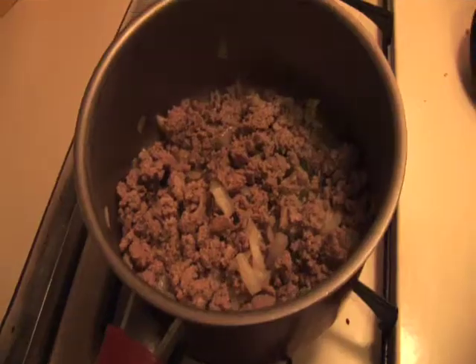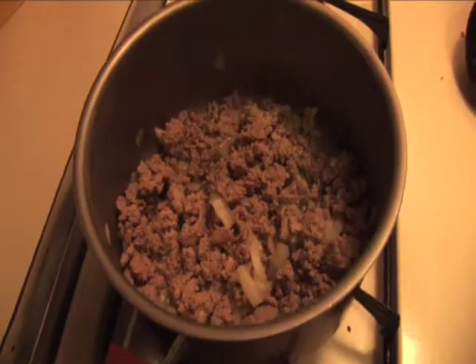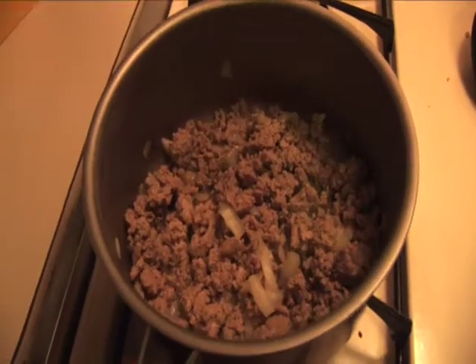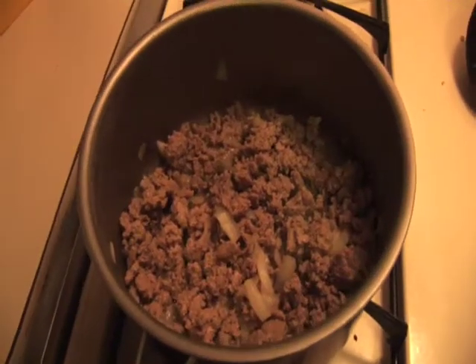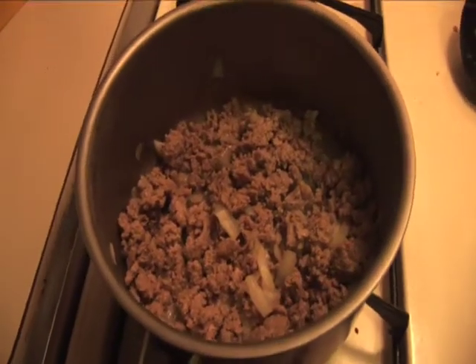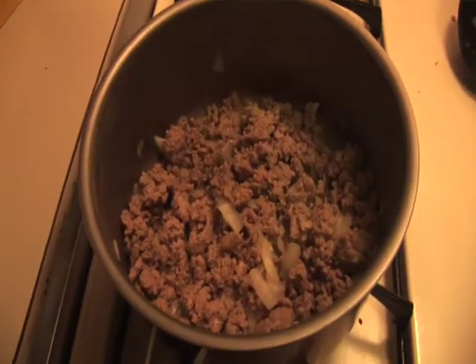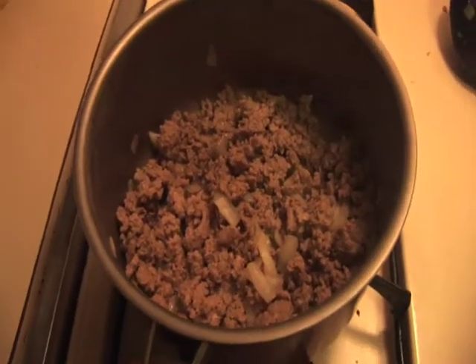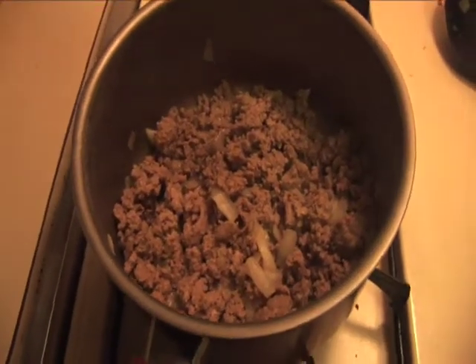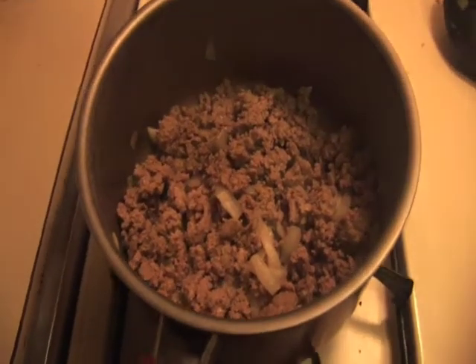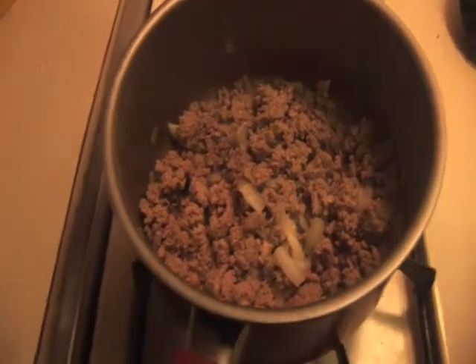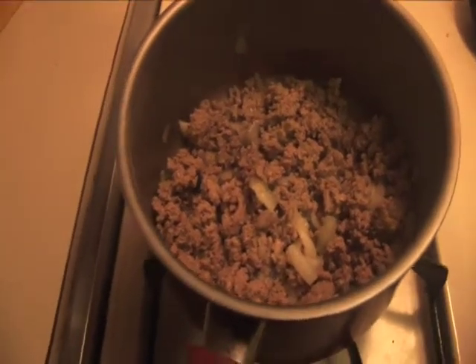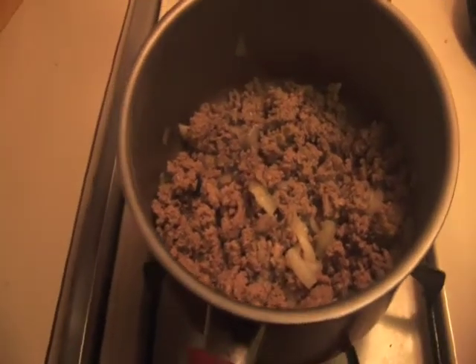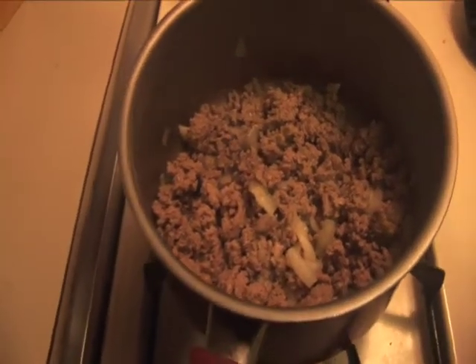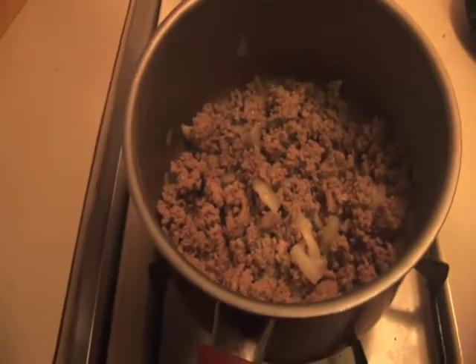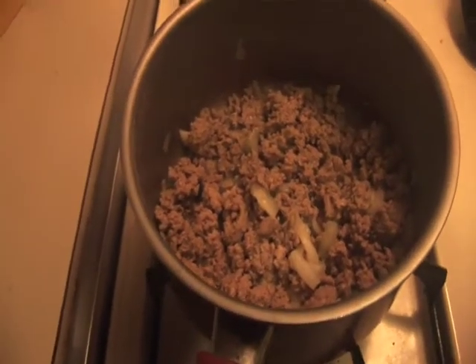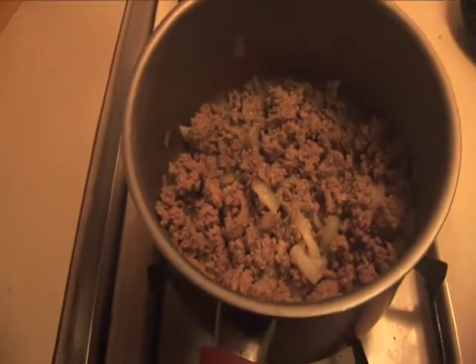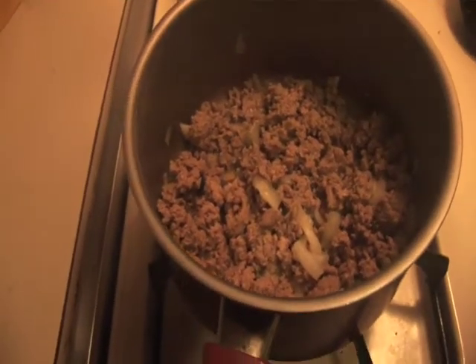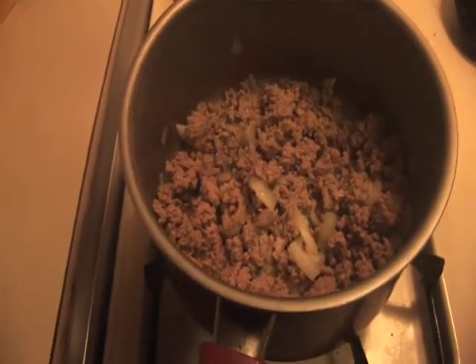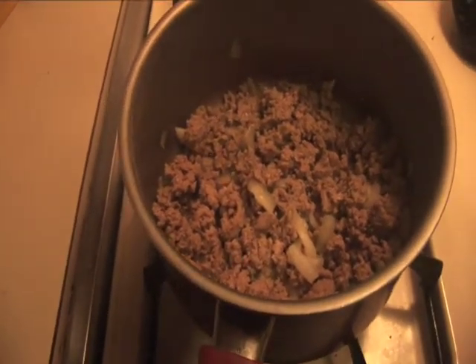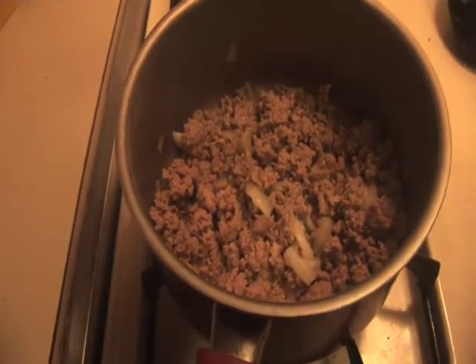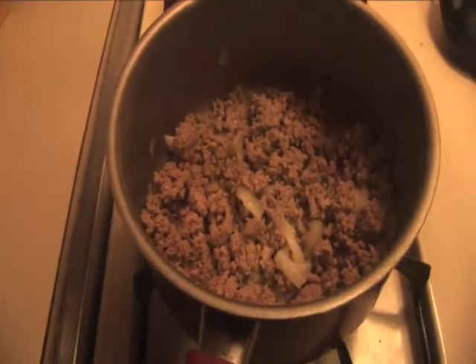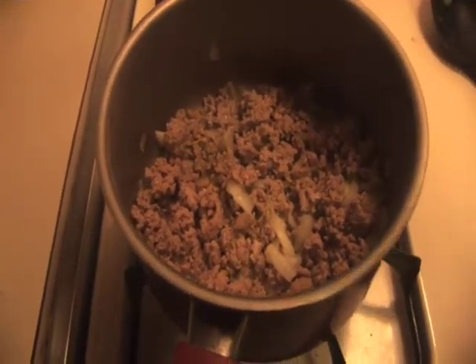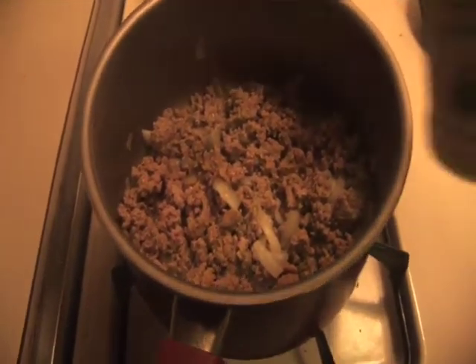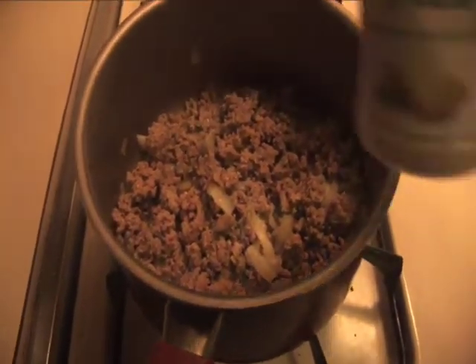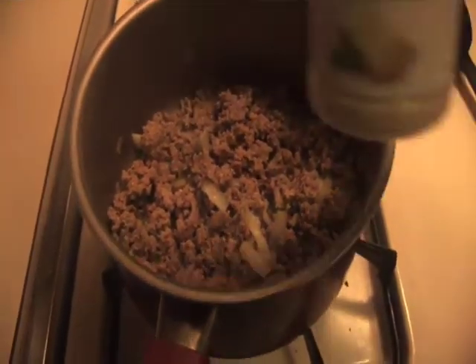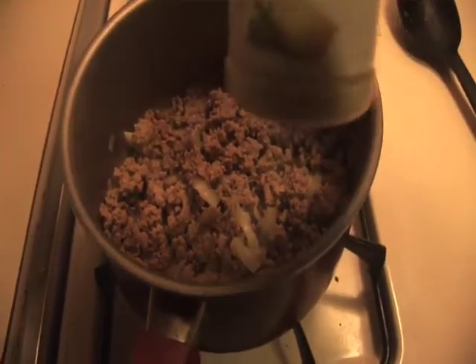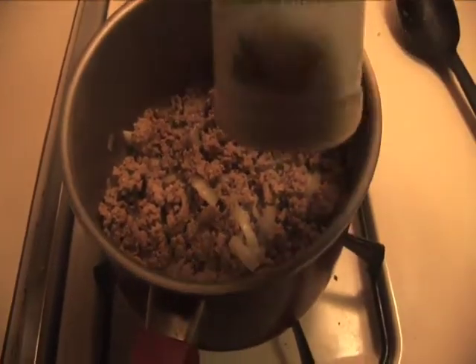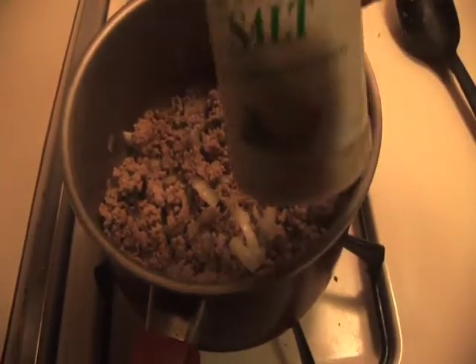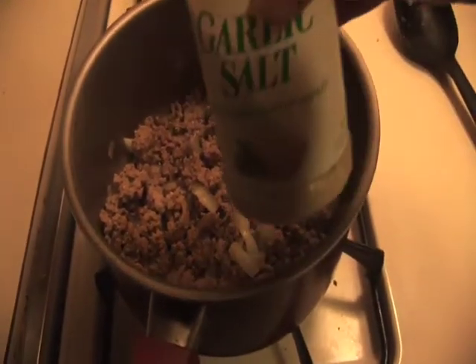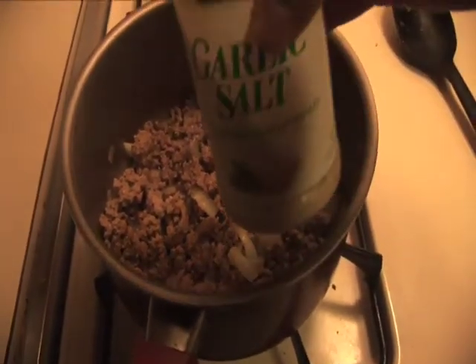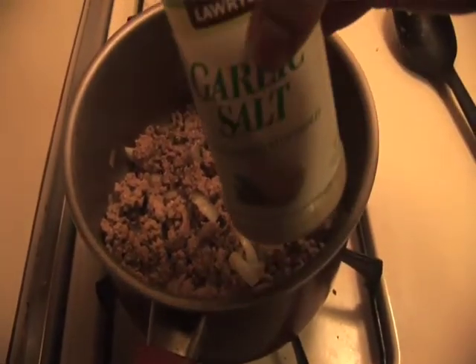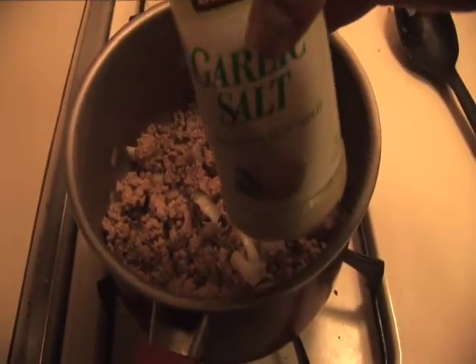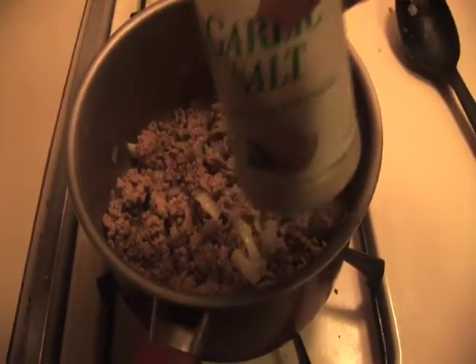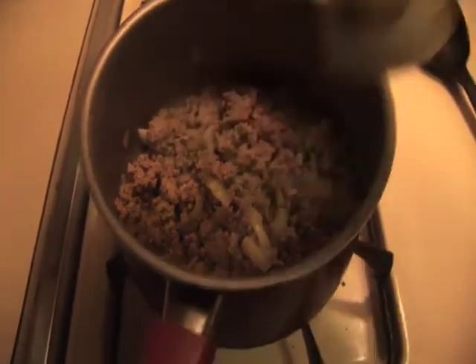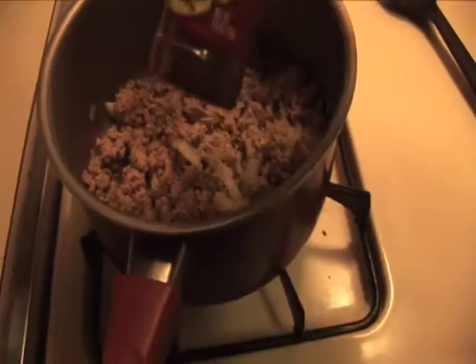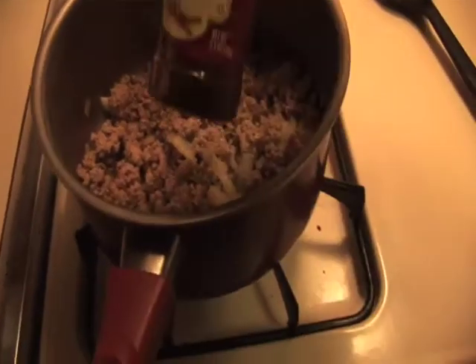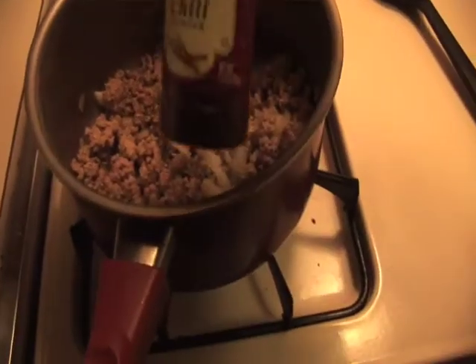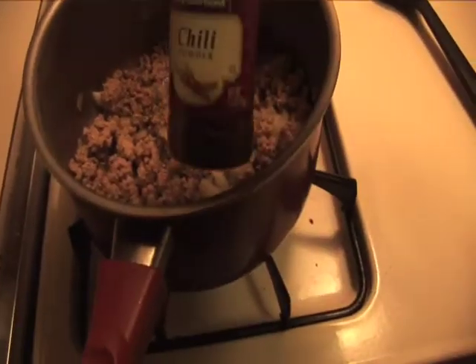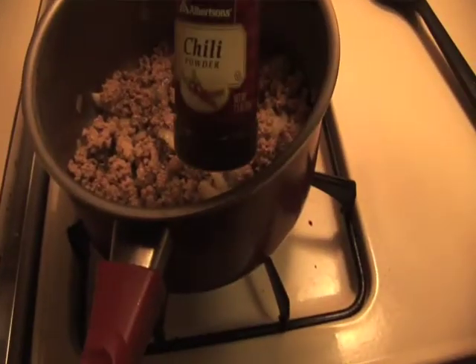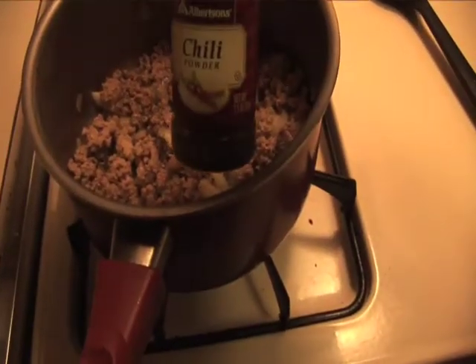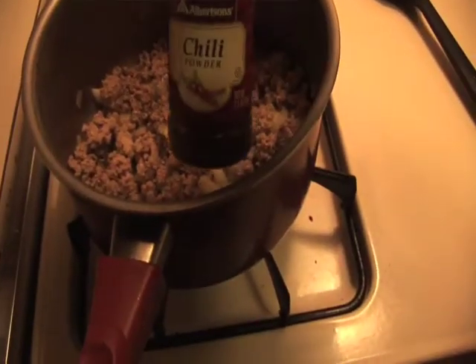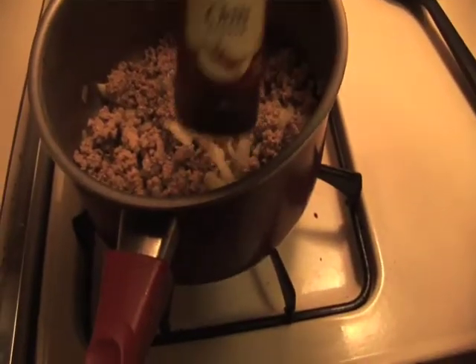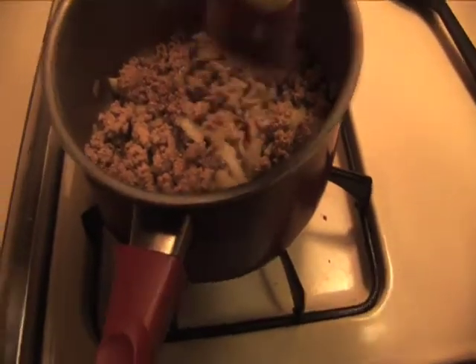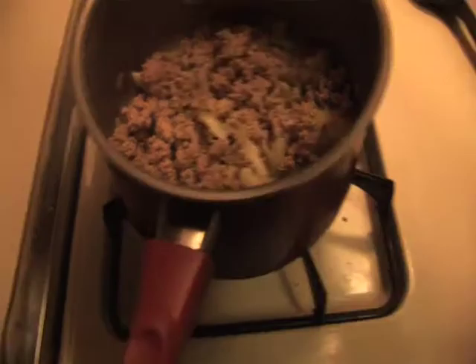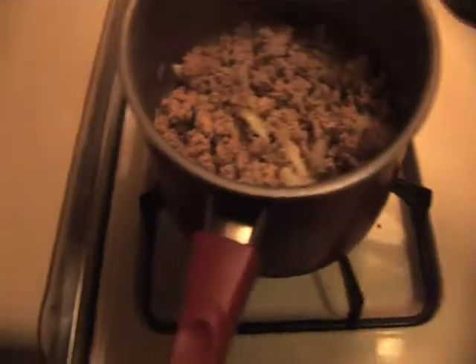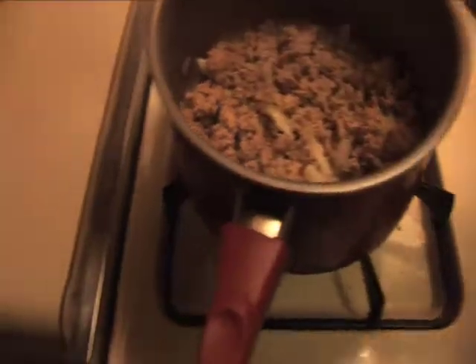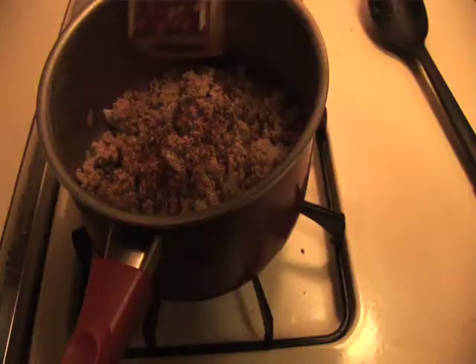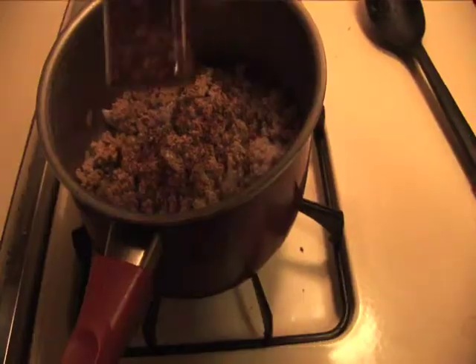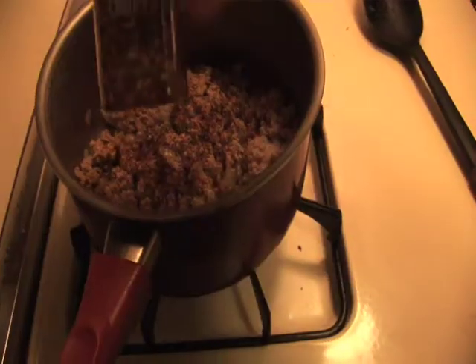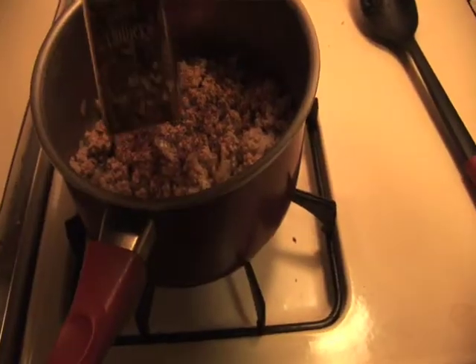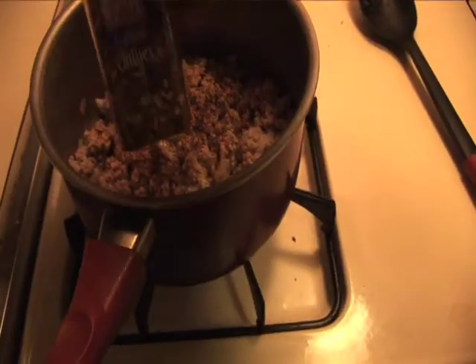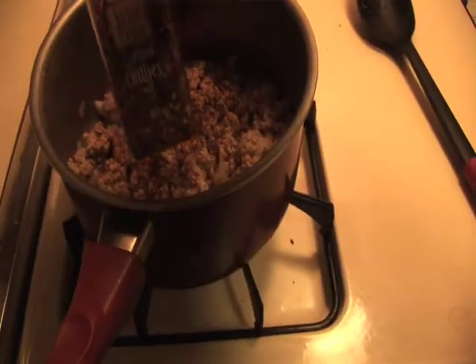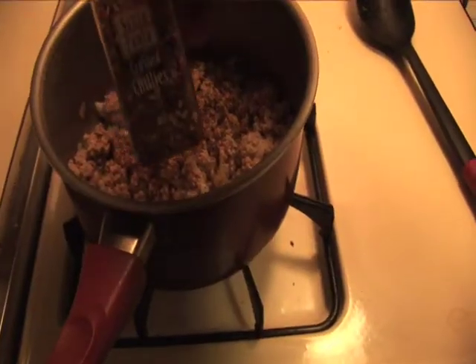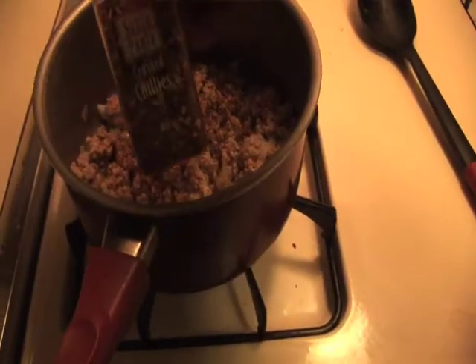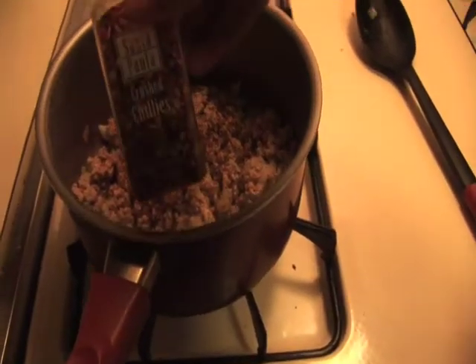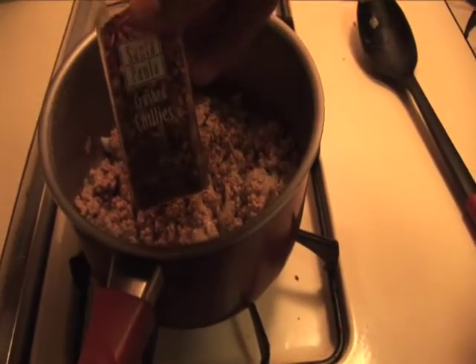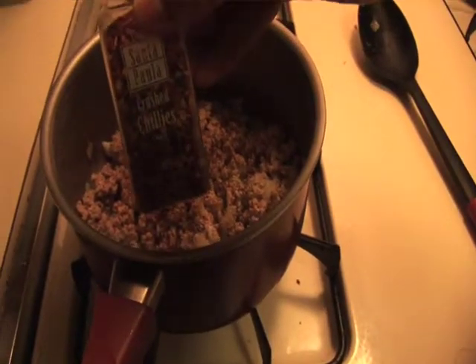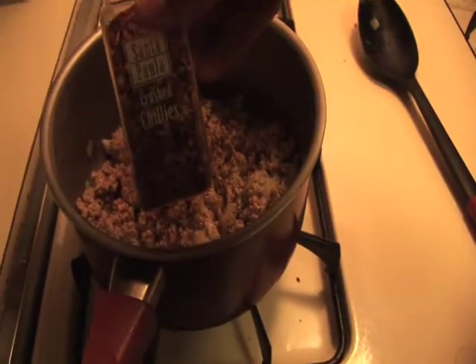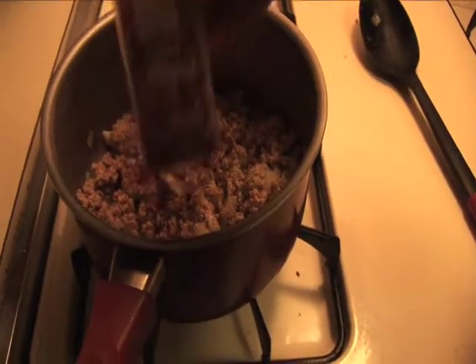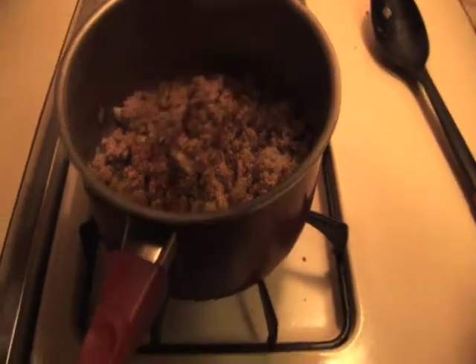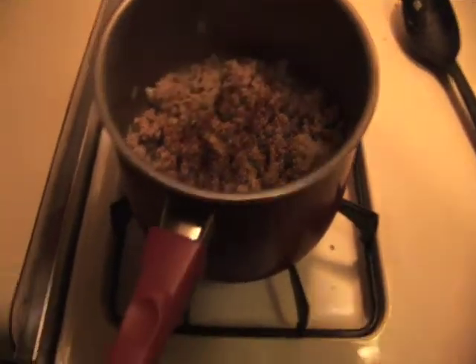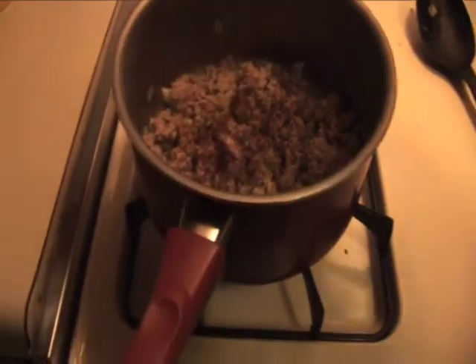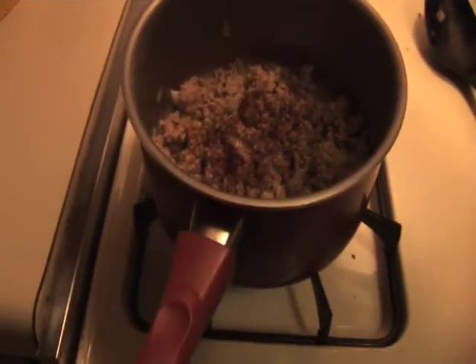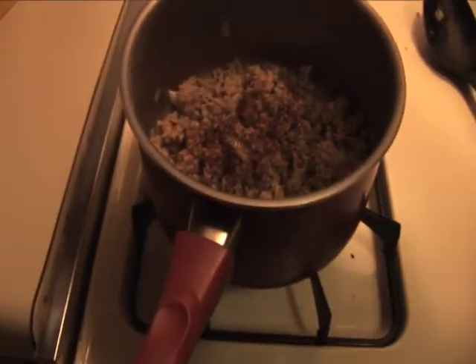While this is browning here, I'm just going to go ahead and dump in some garlic salt, some chili powder, and some crushed chilies.